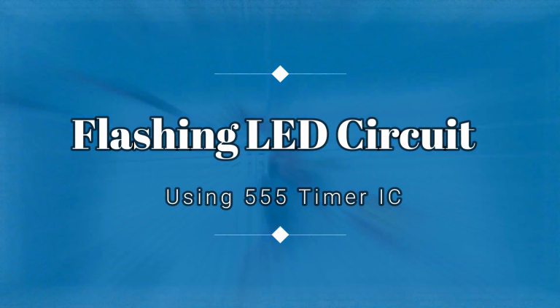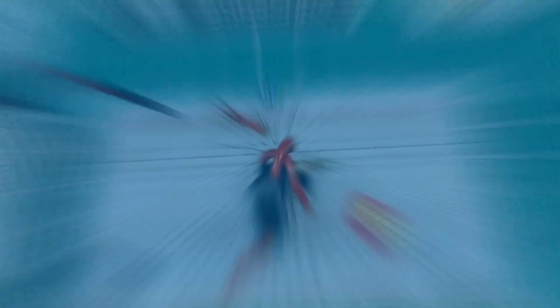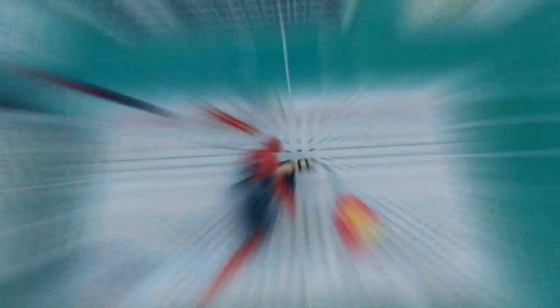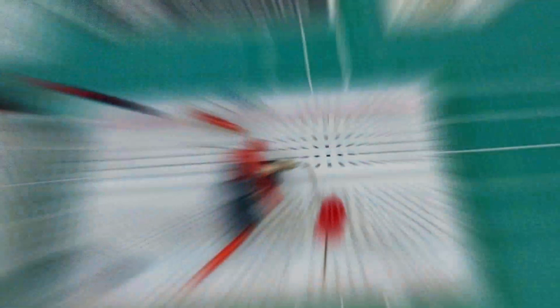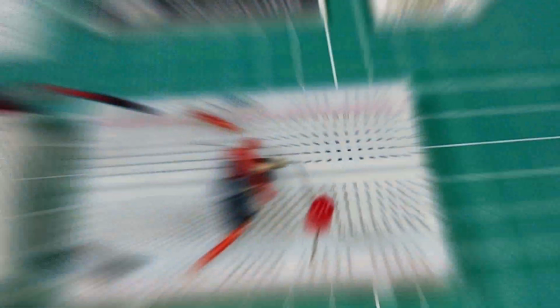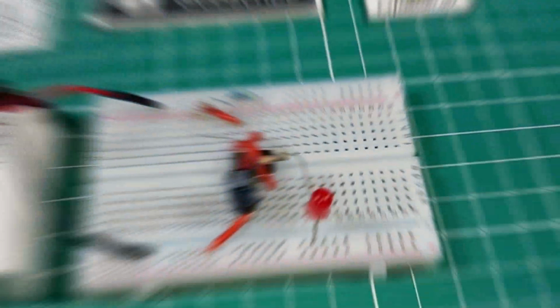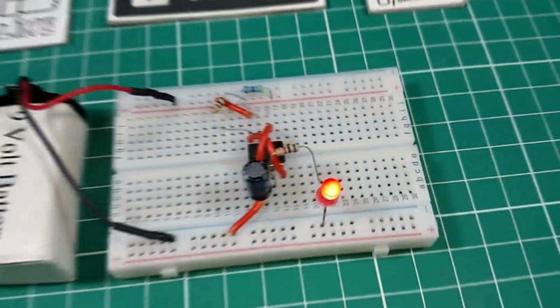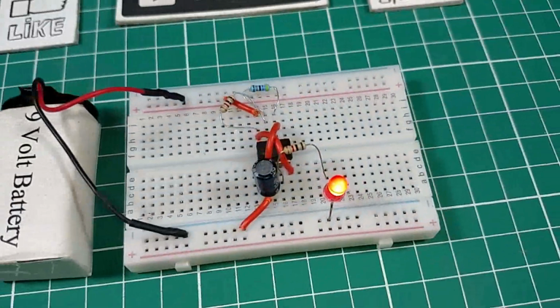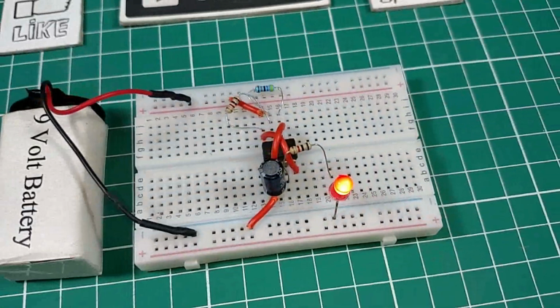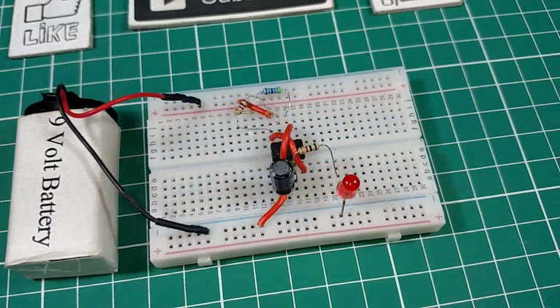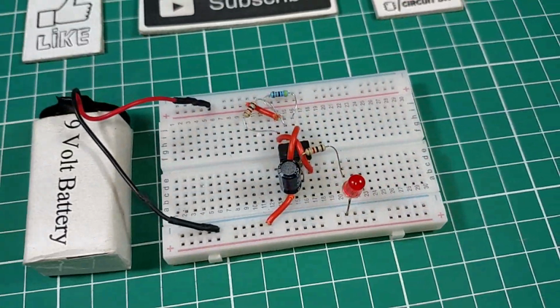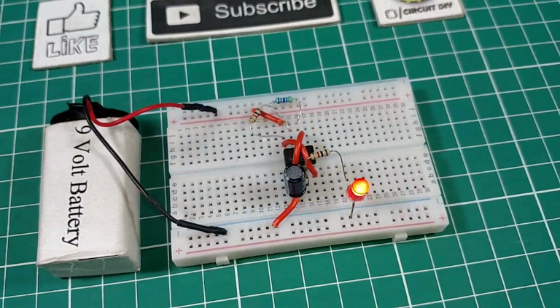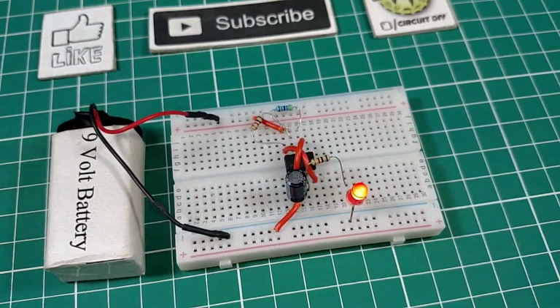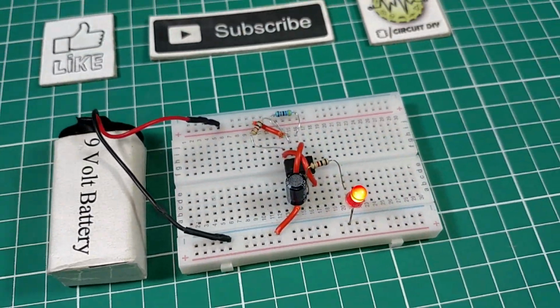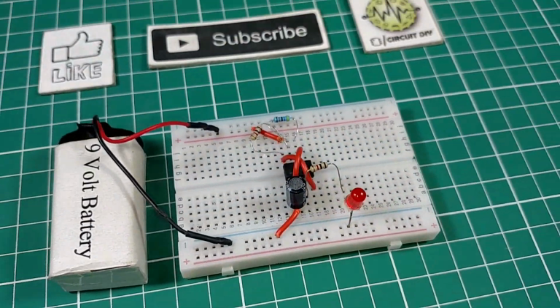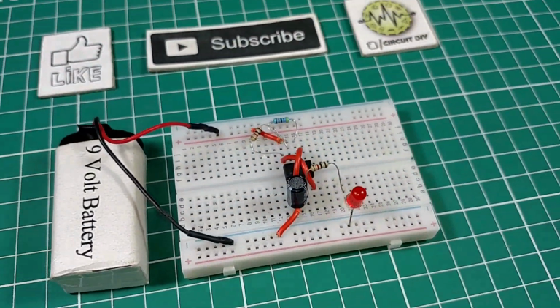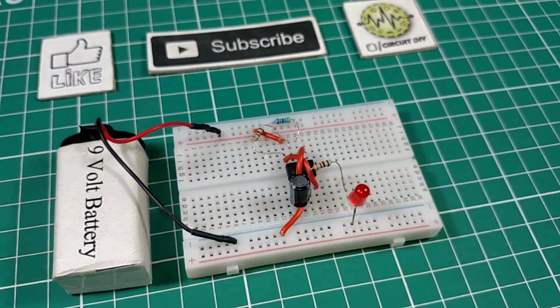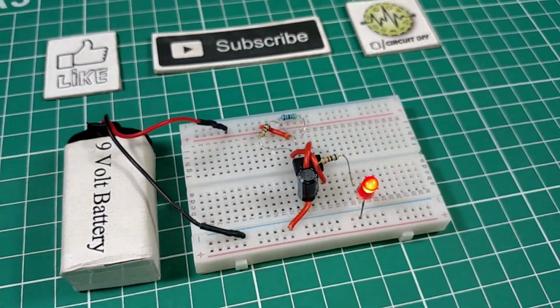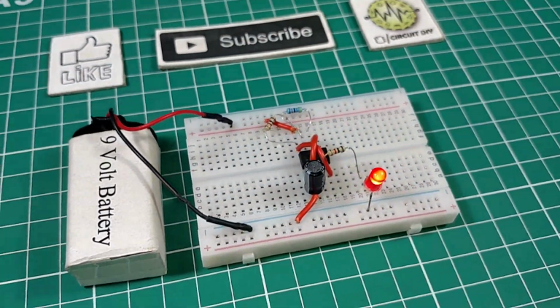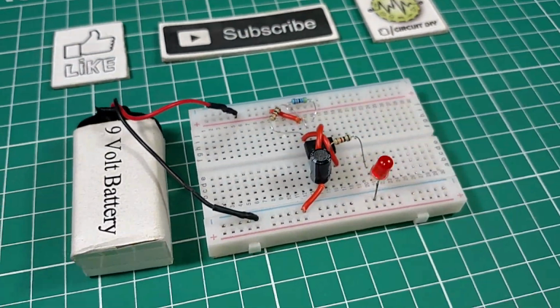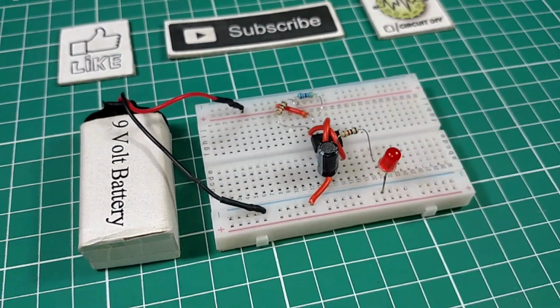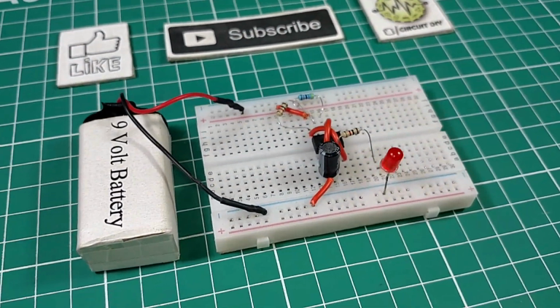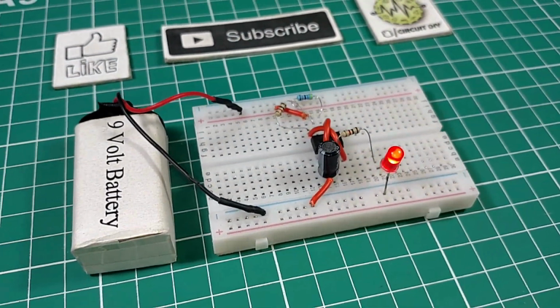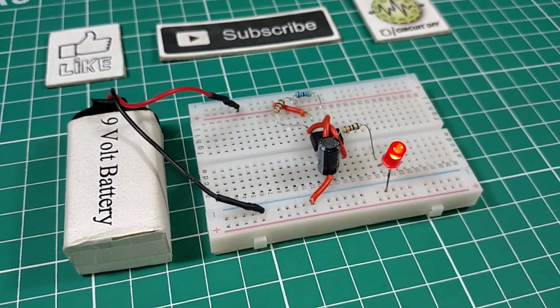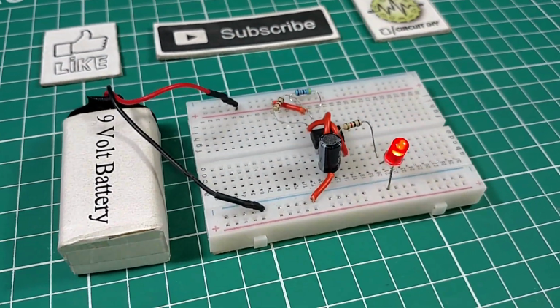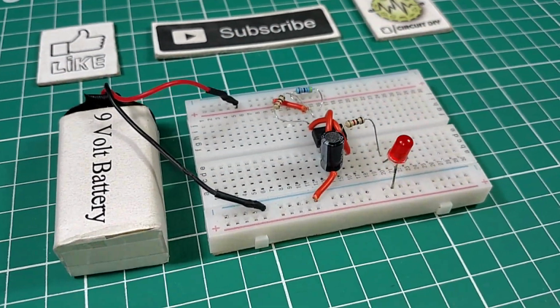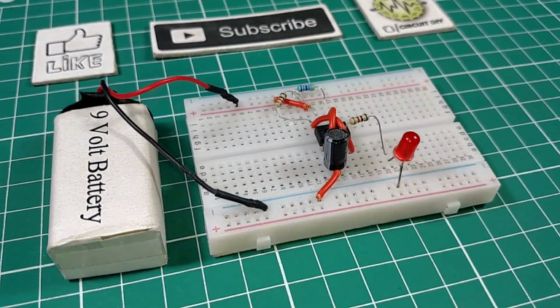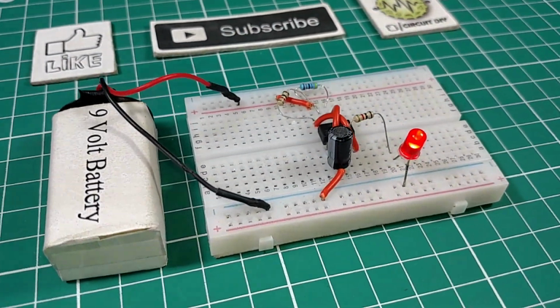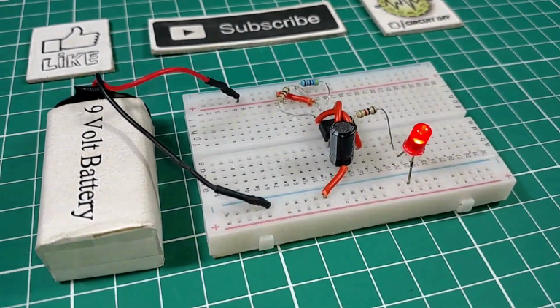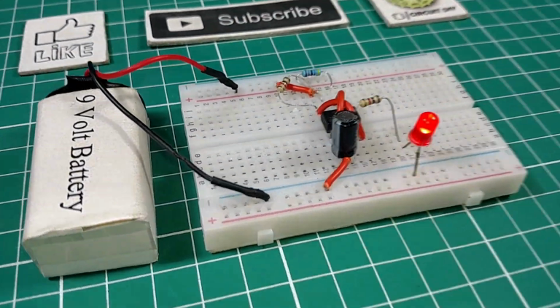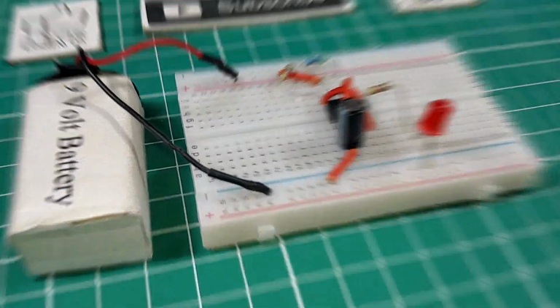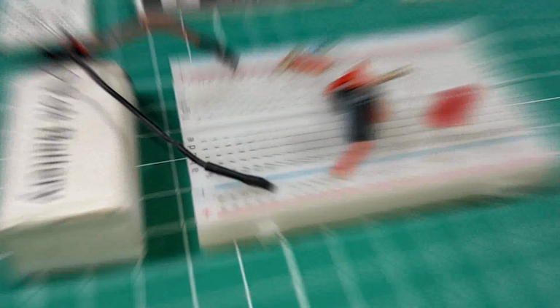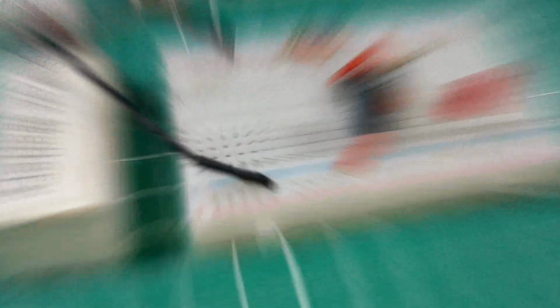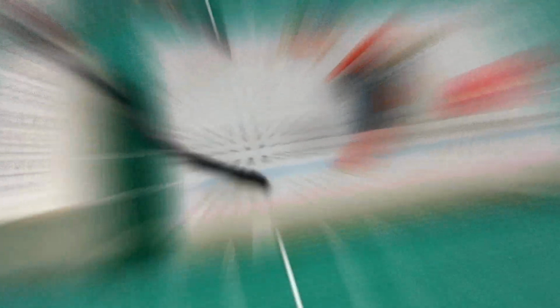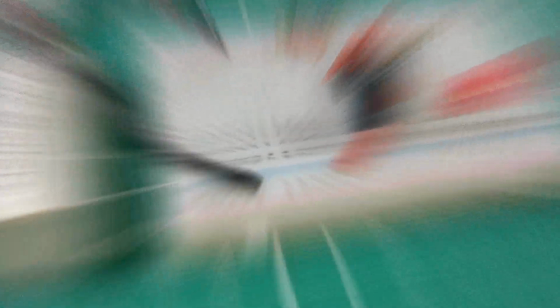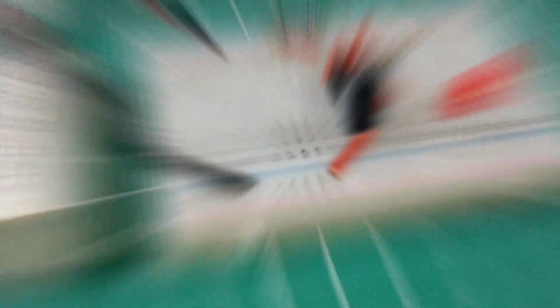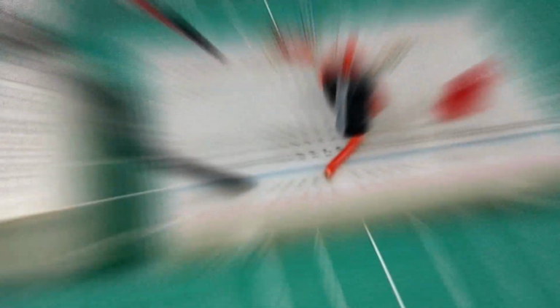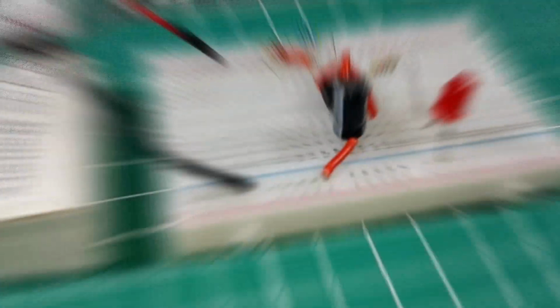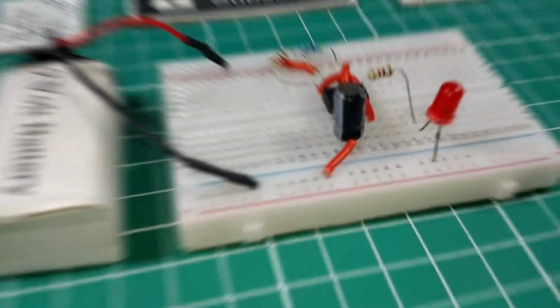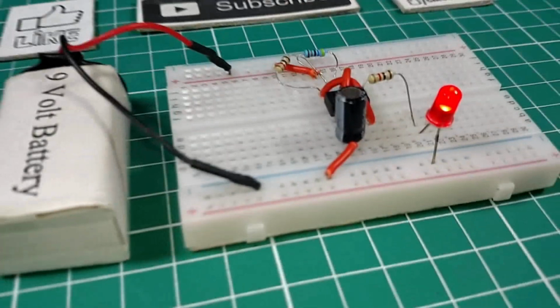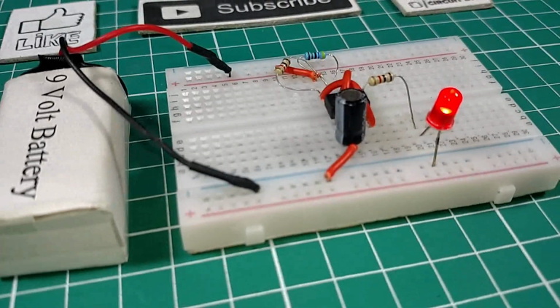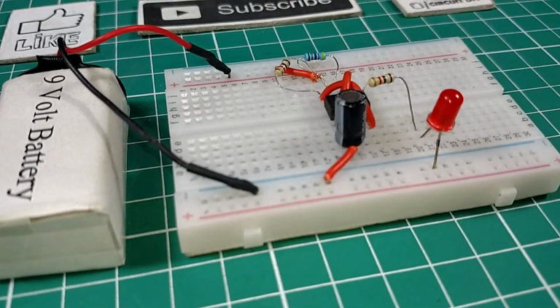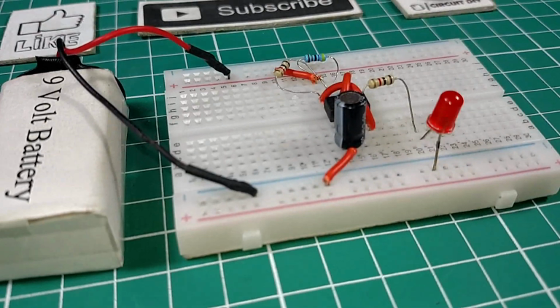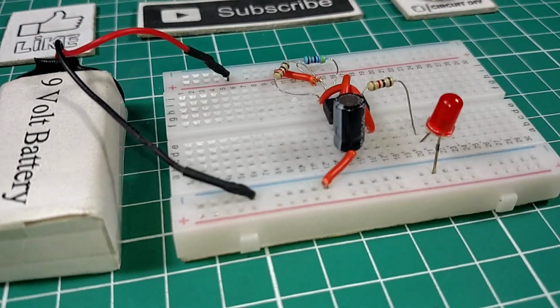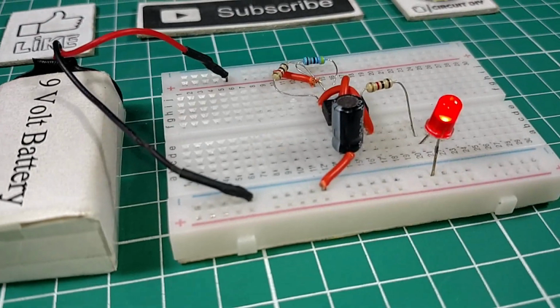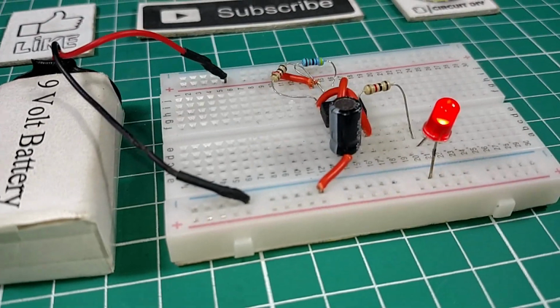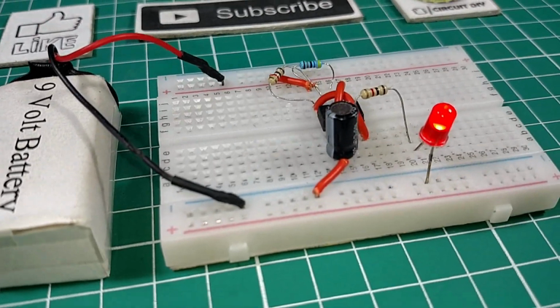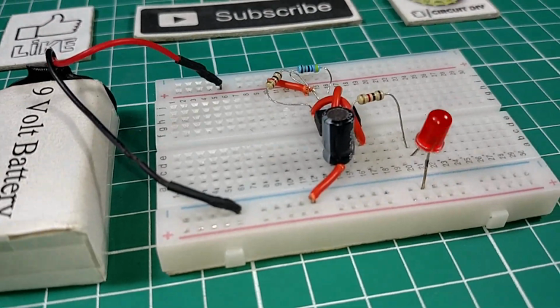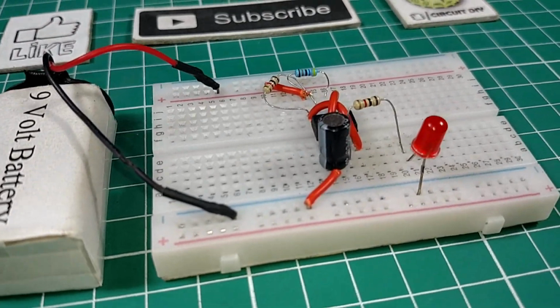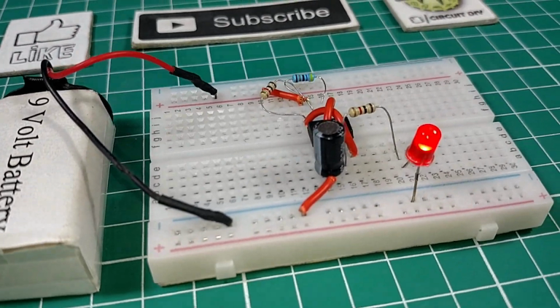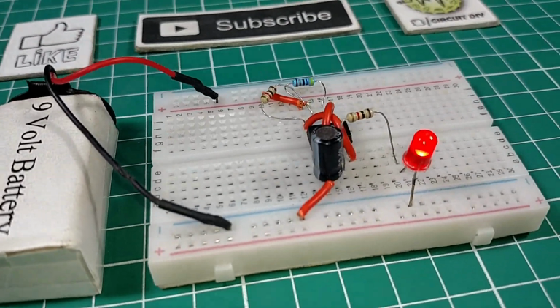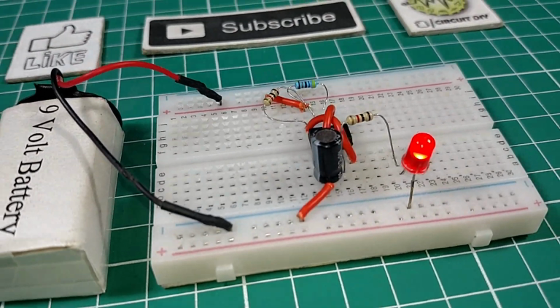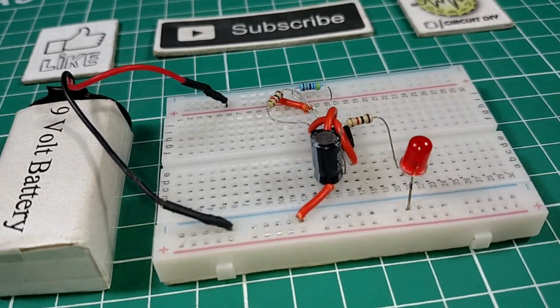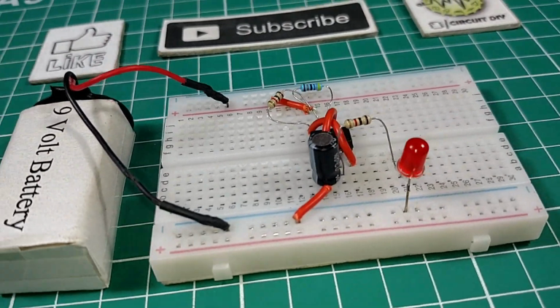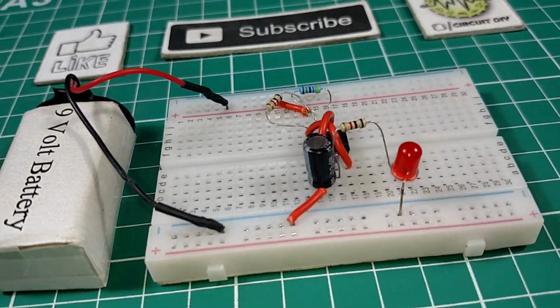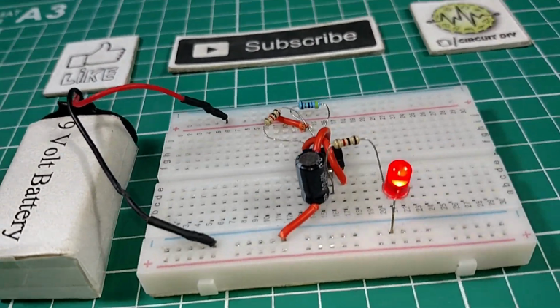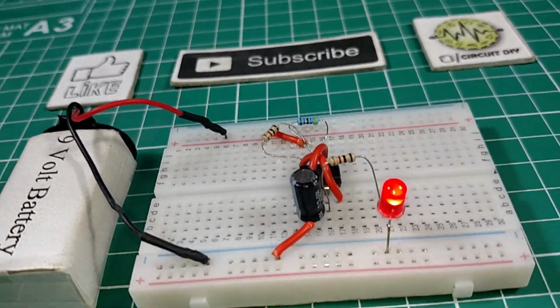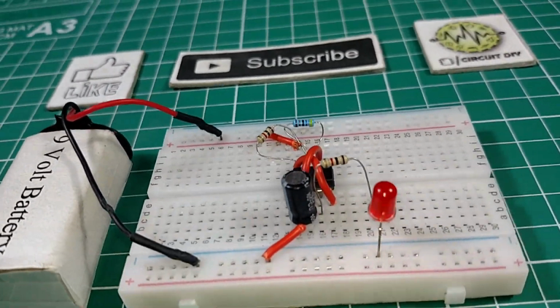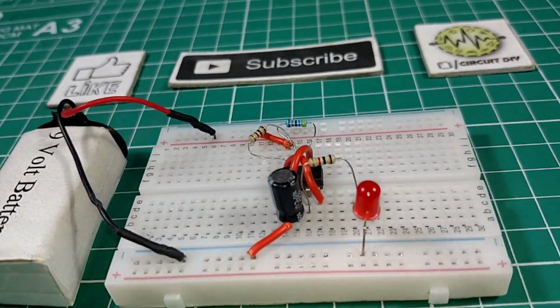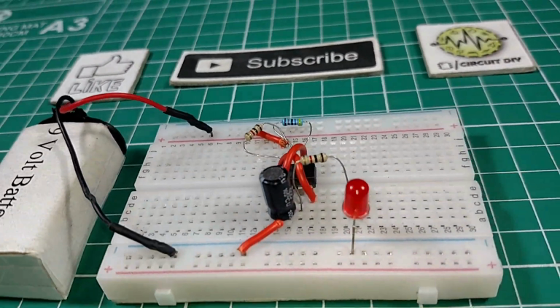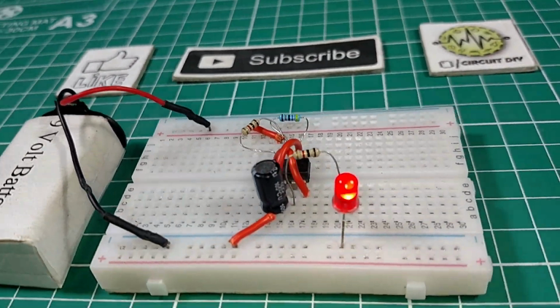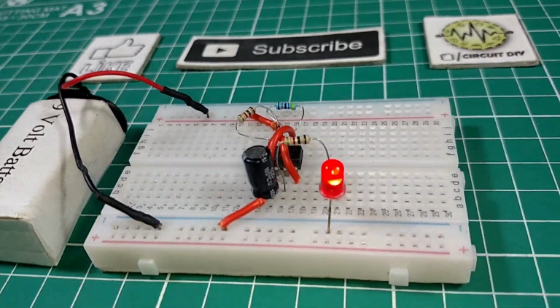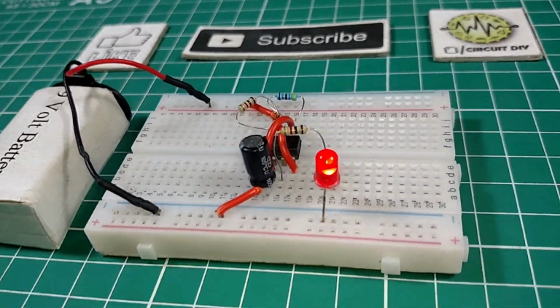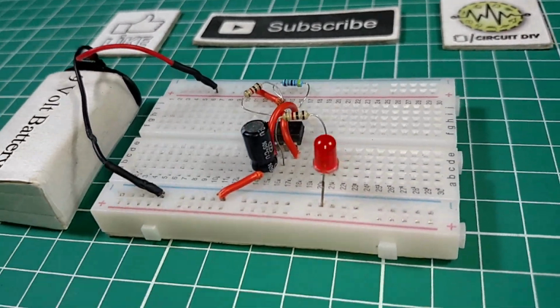Hello, in this tutorial I'm gonna show you how to make a flashing LED circuit with the help of 555 timer IC.